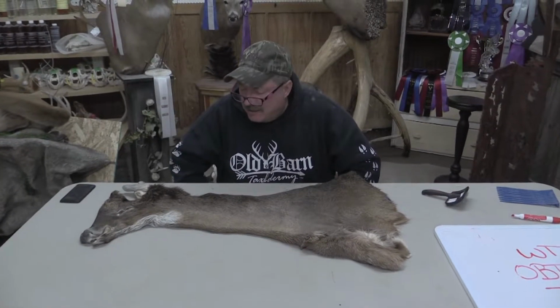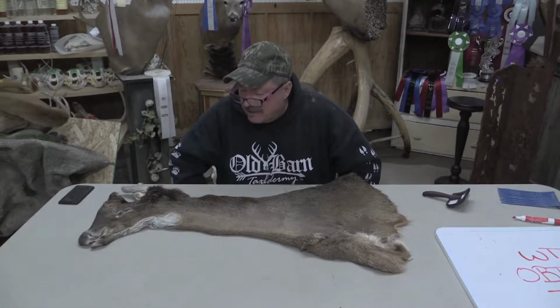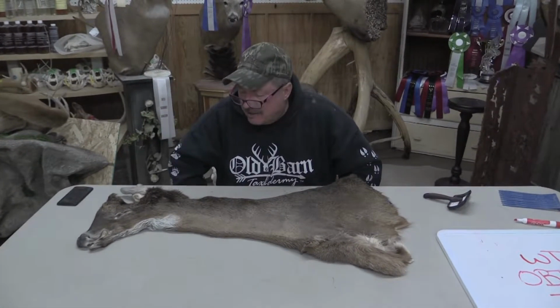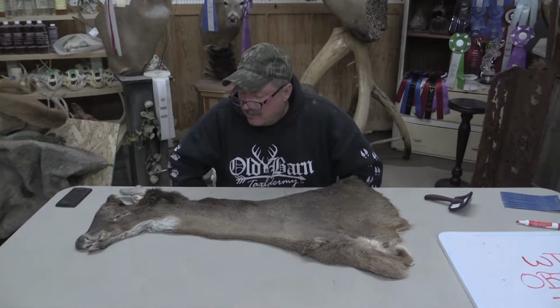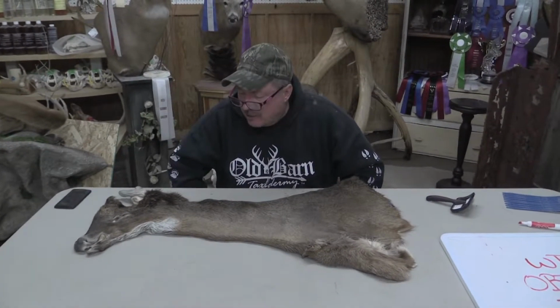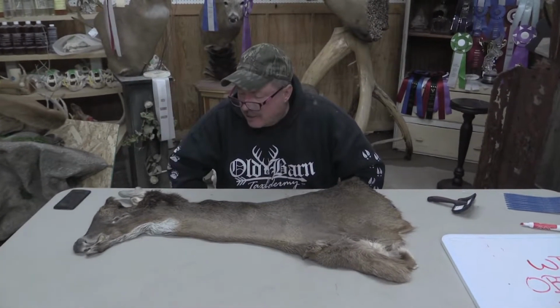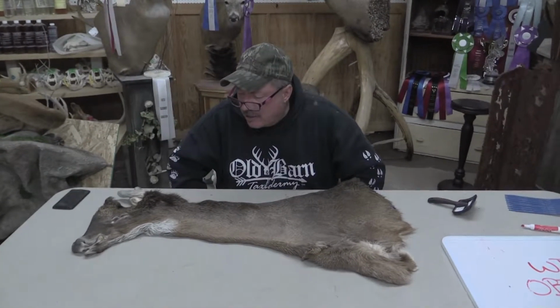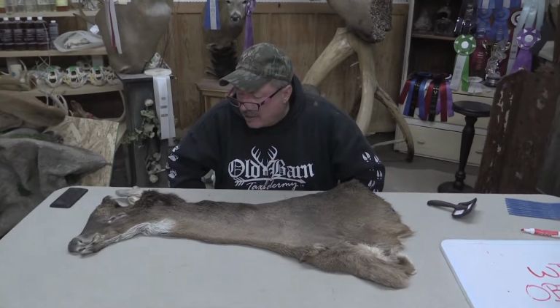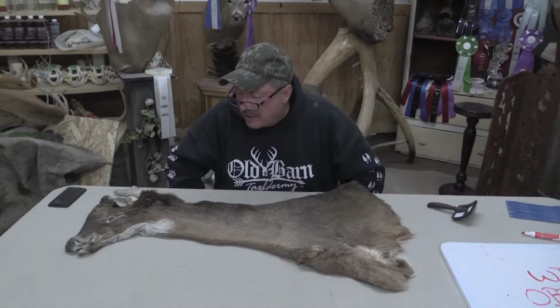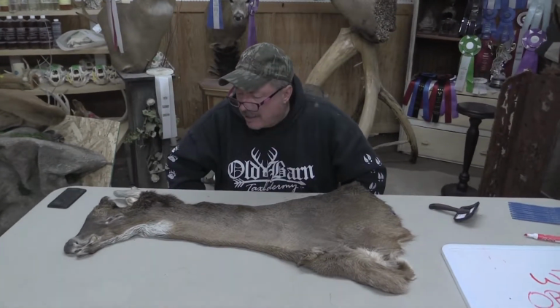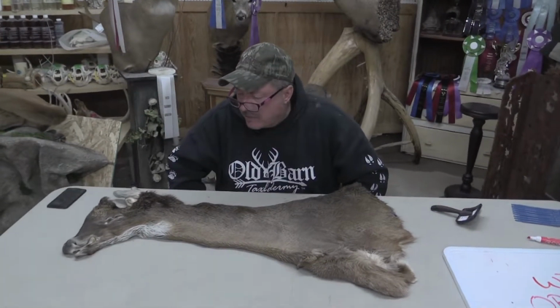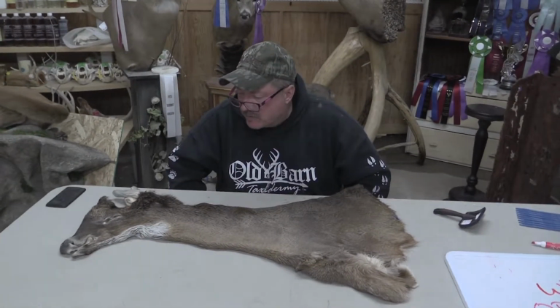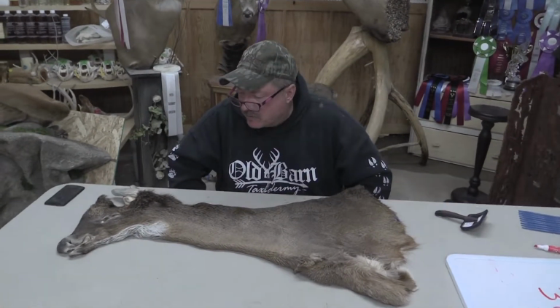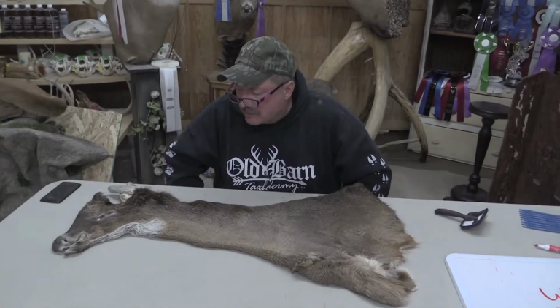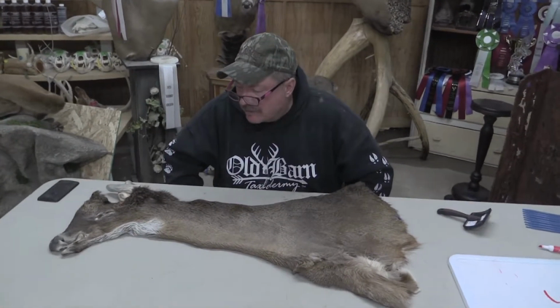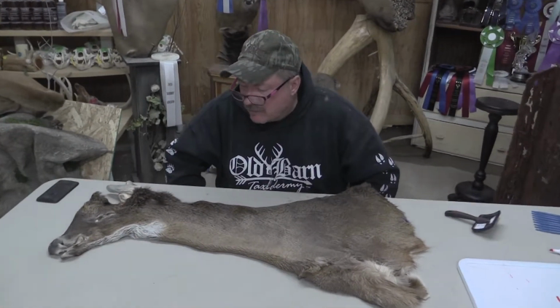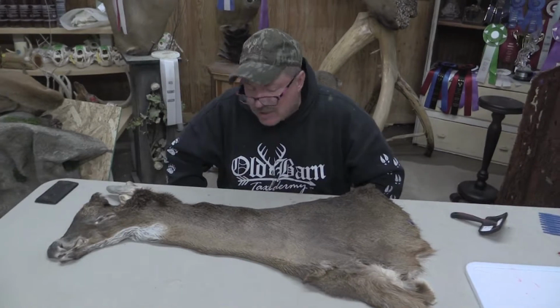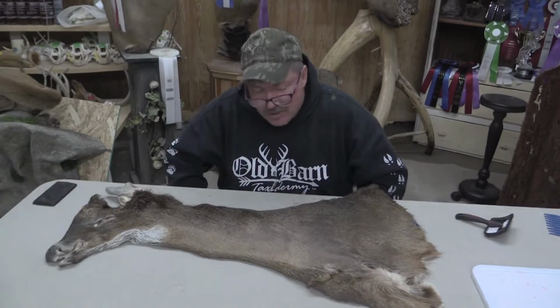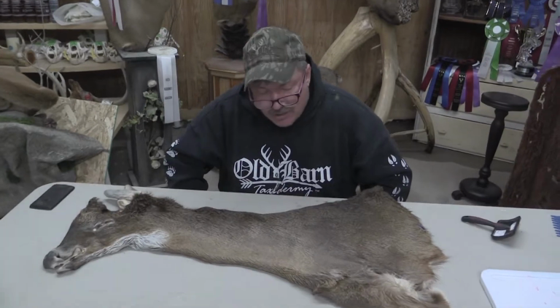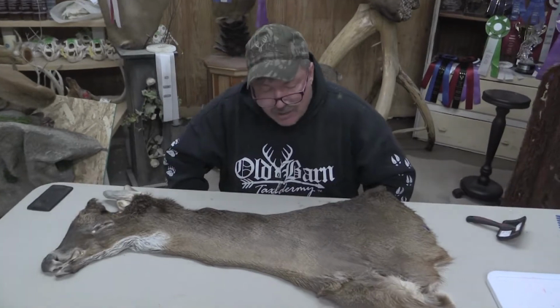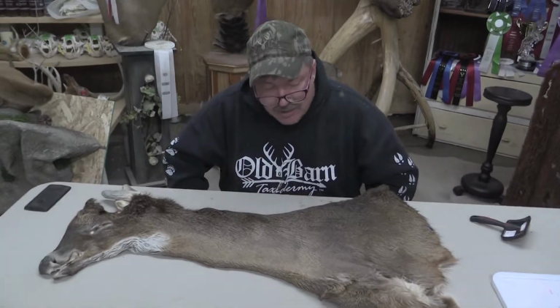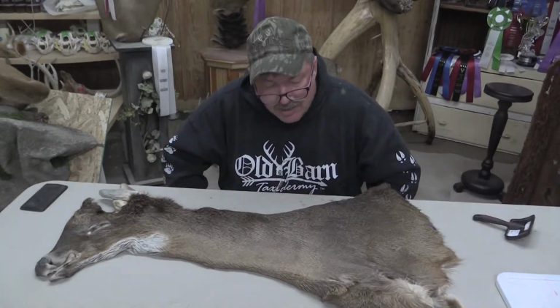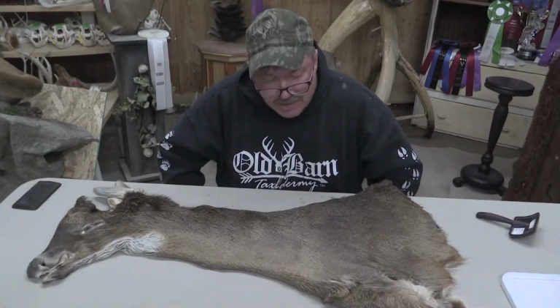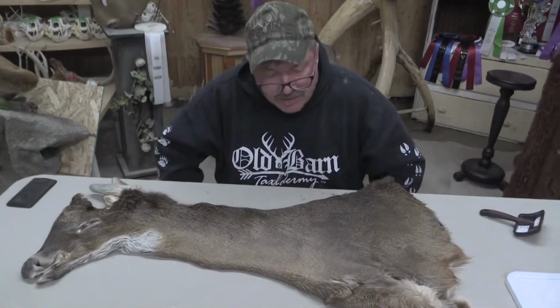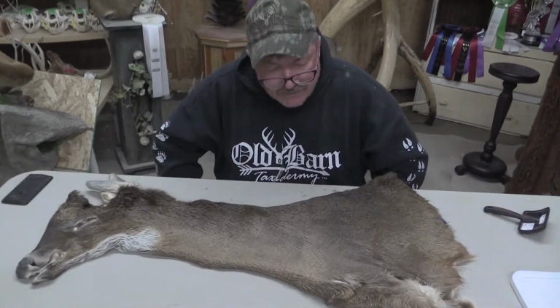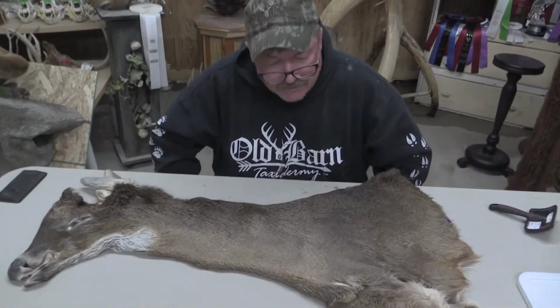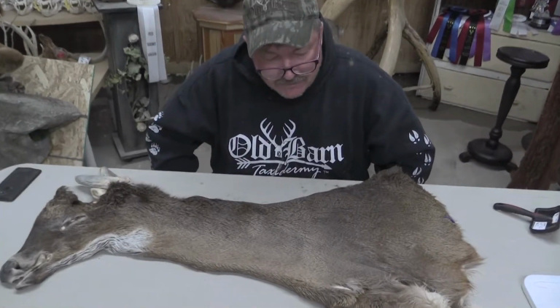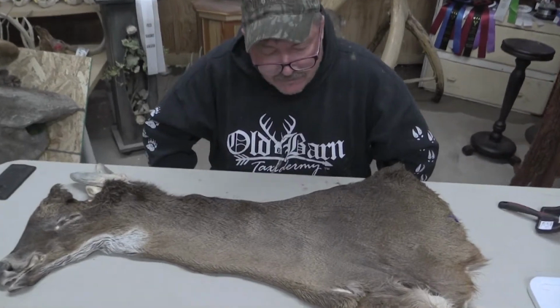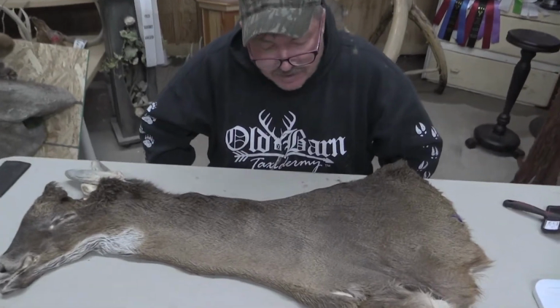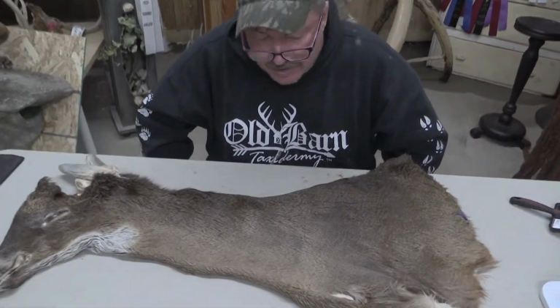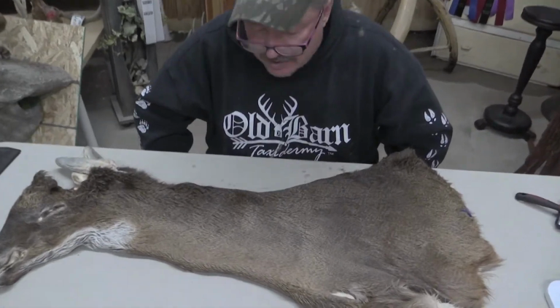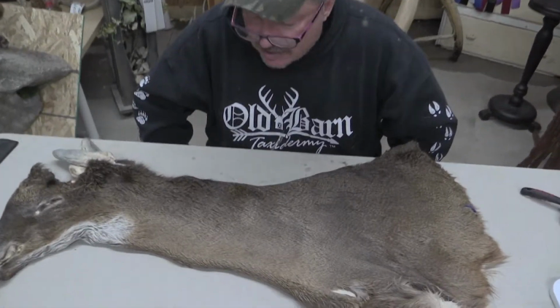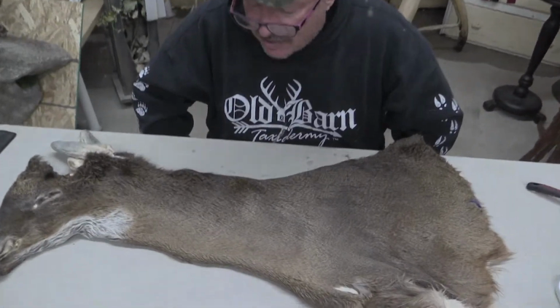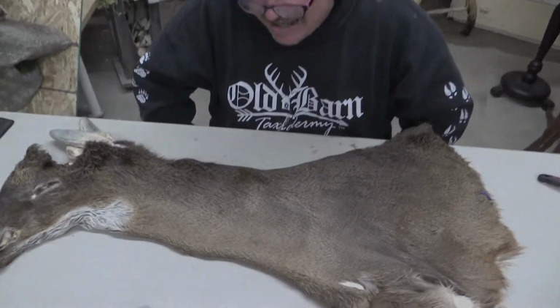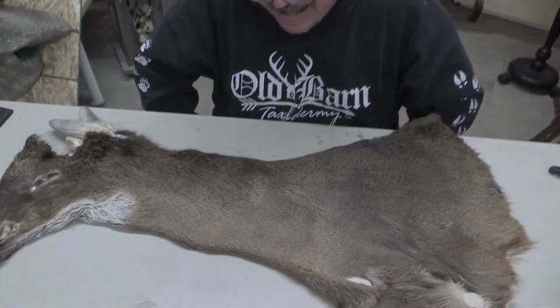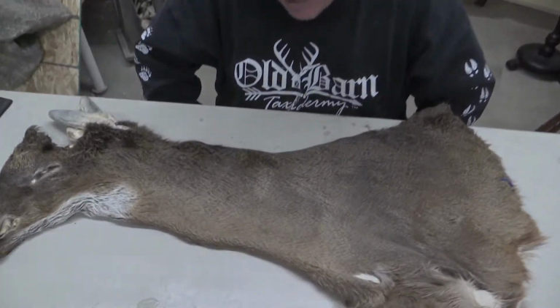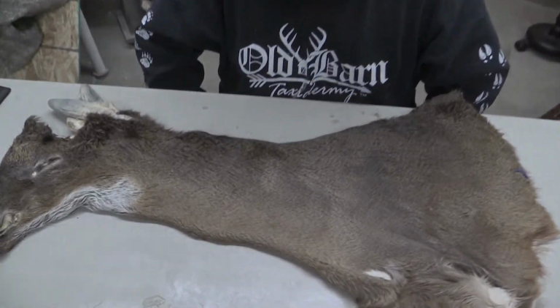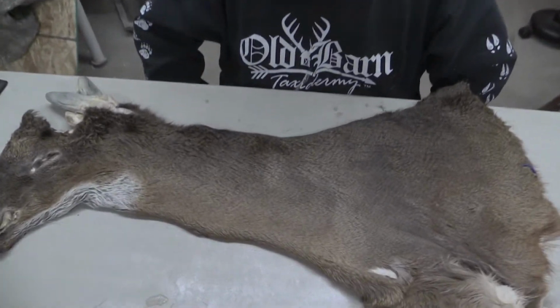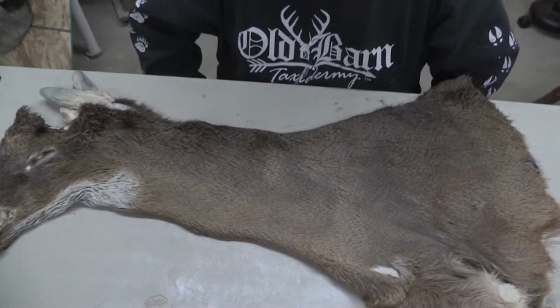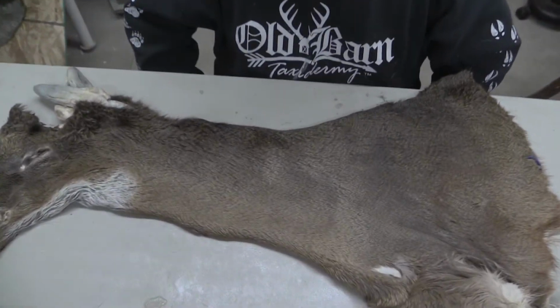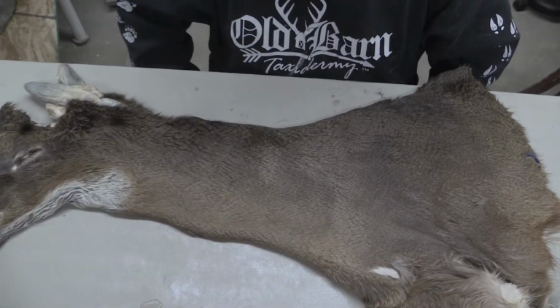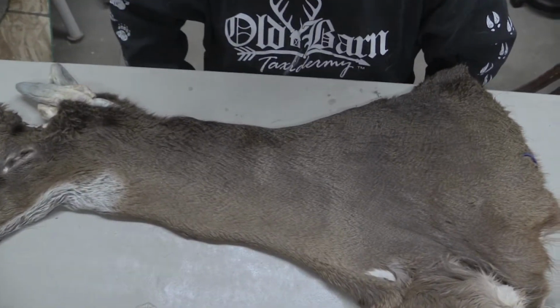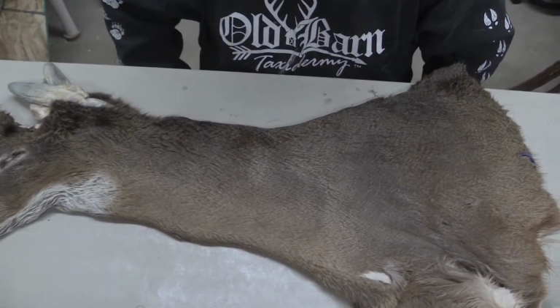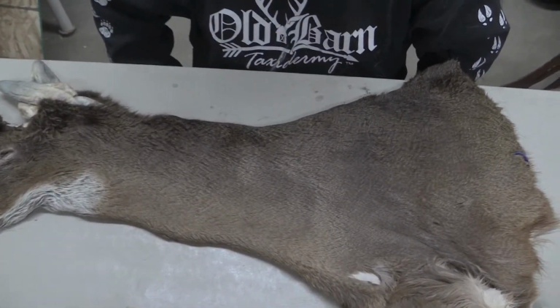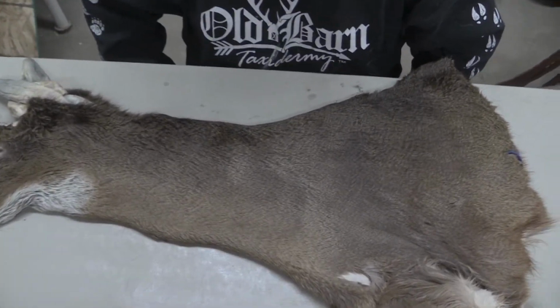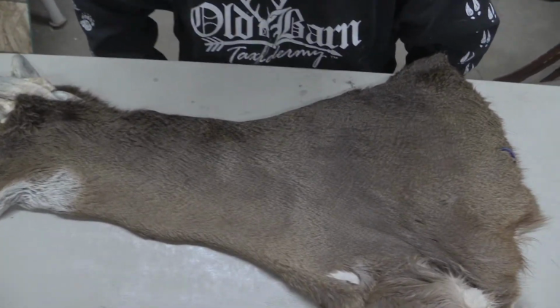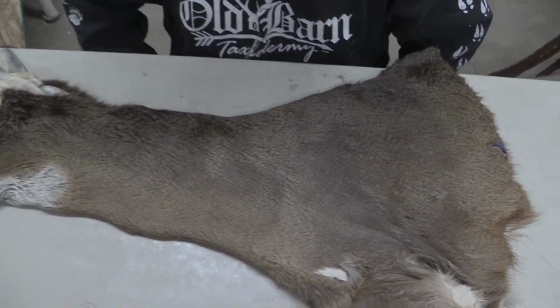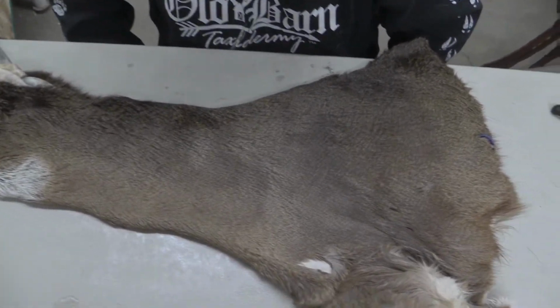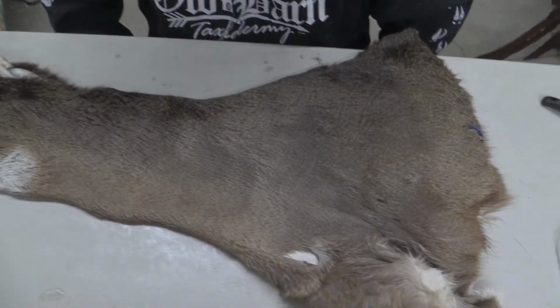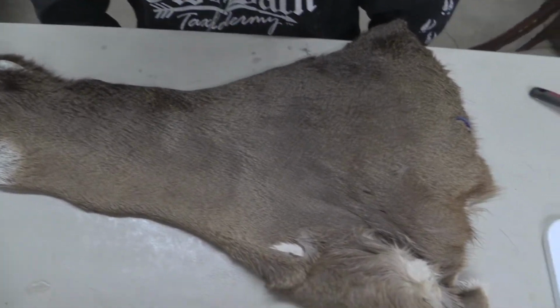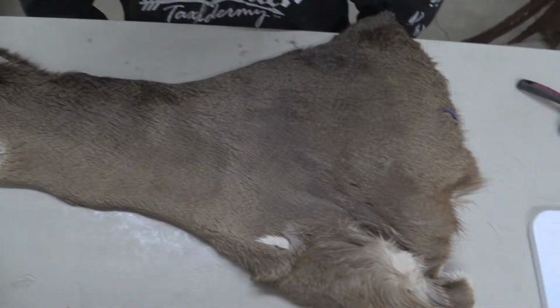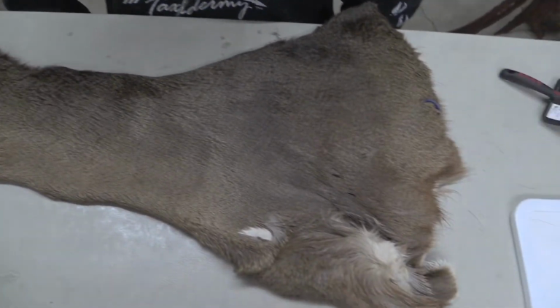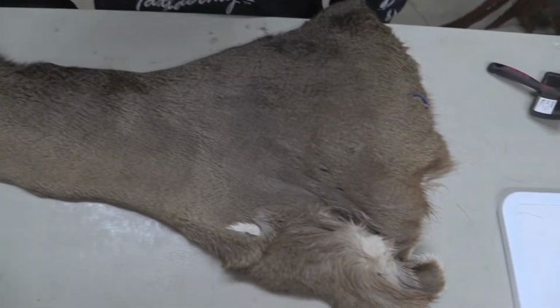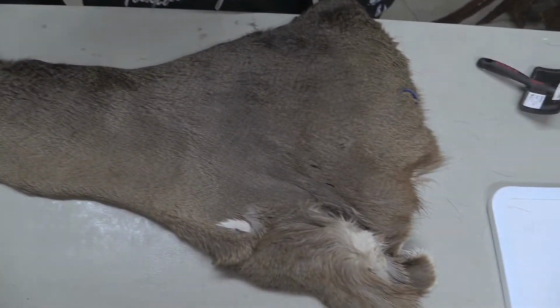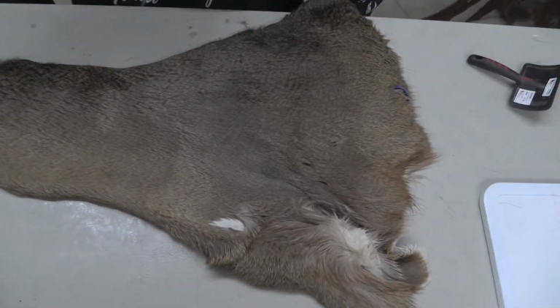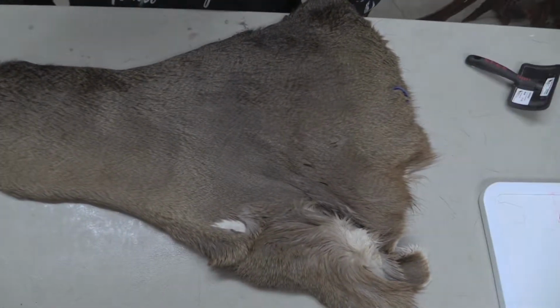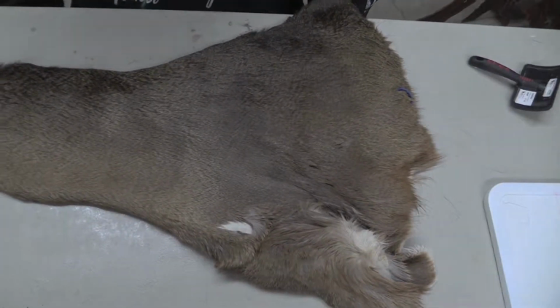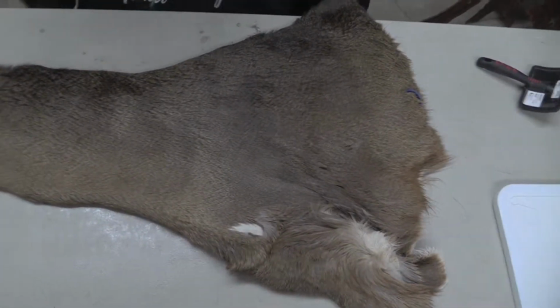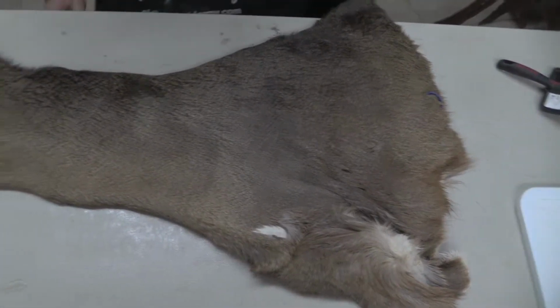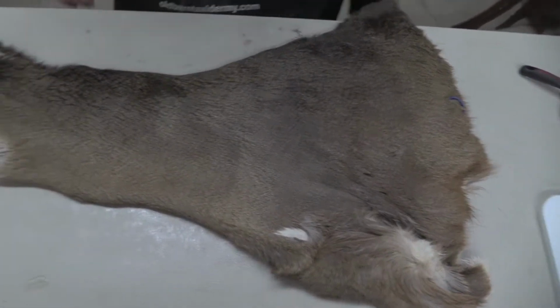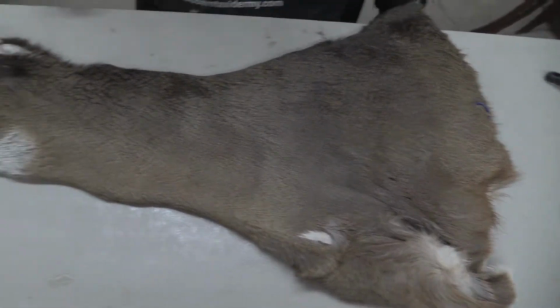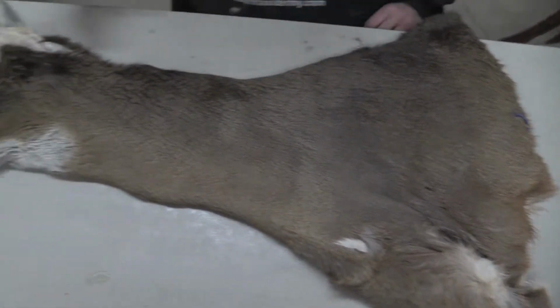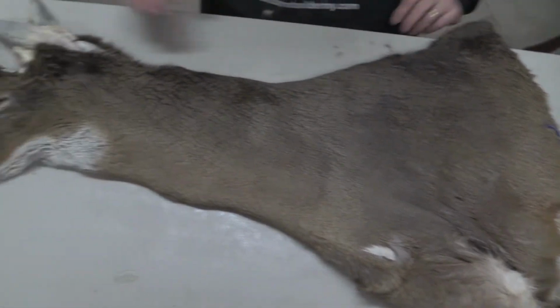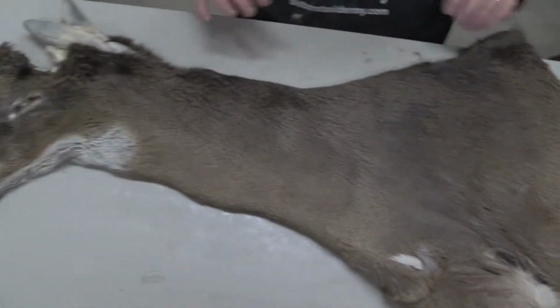We grade our capes. I'm just going to grade this one — it's on the higher end of a commercial cape, and I'll show you the reason why.